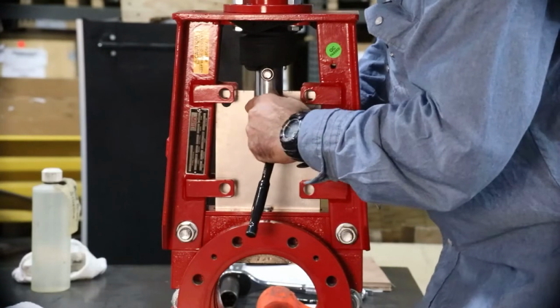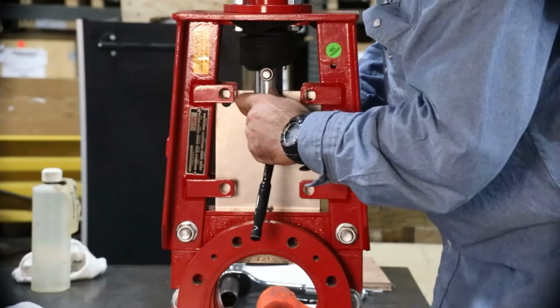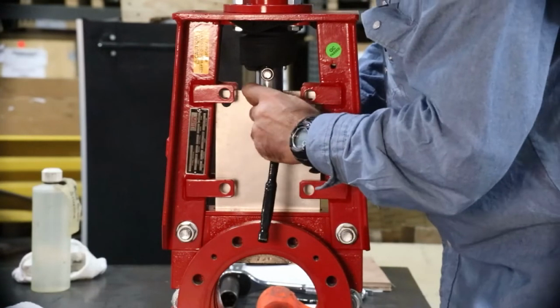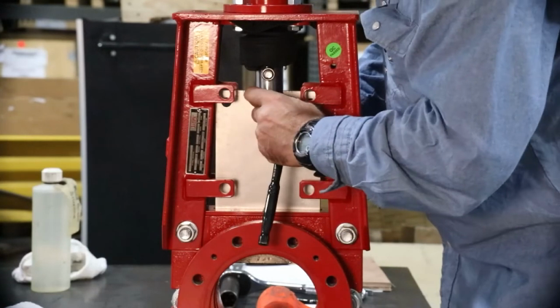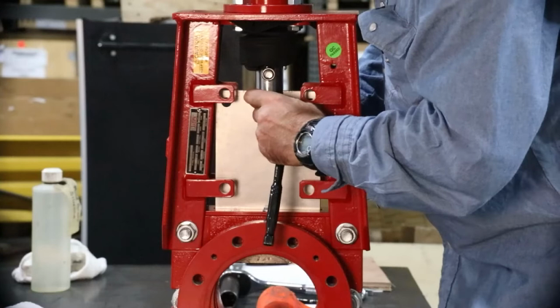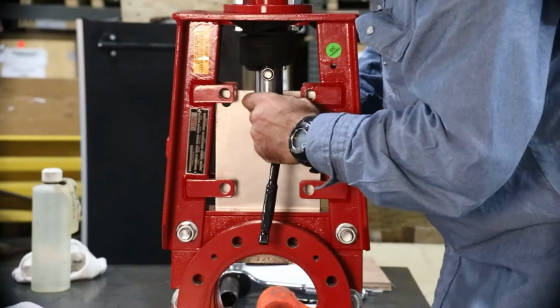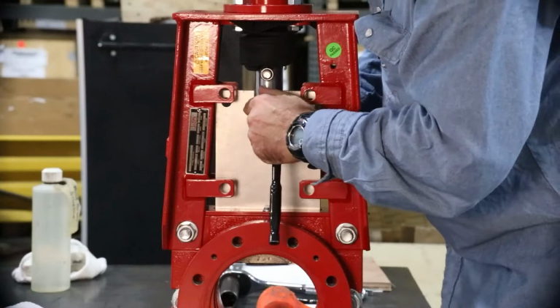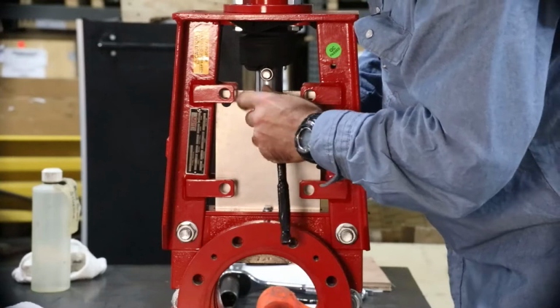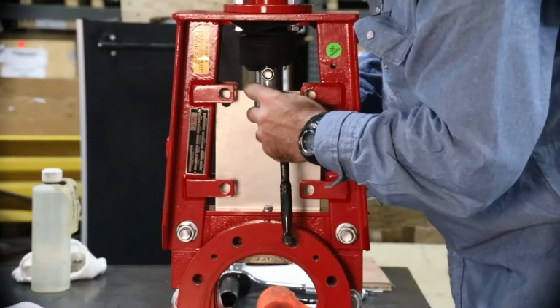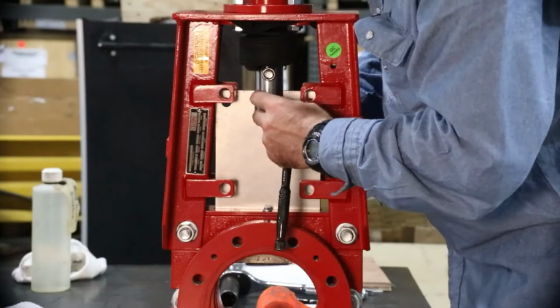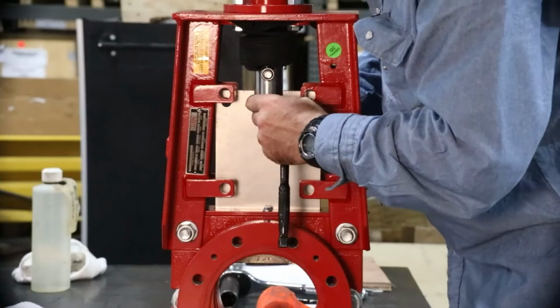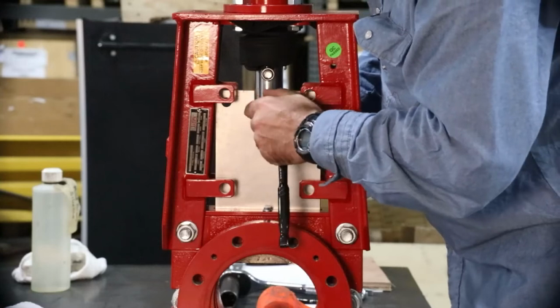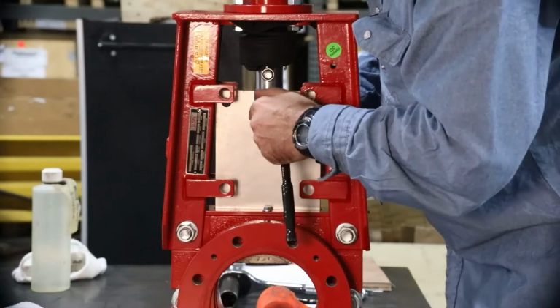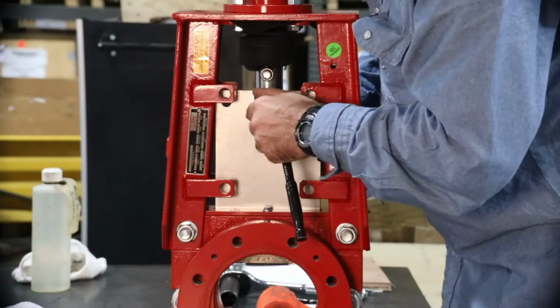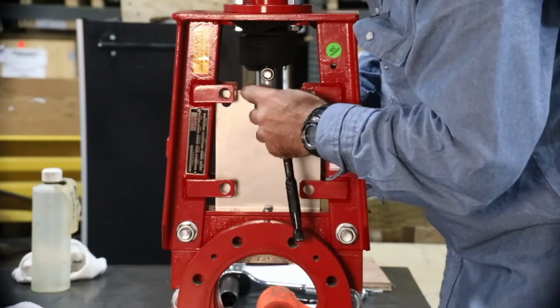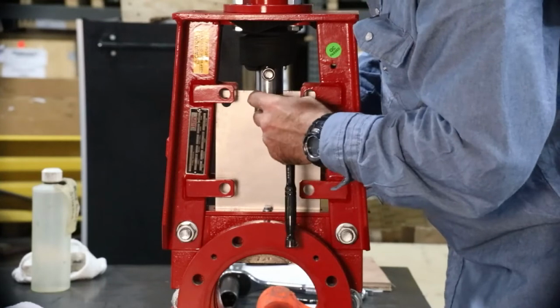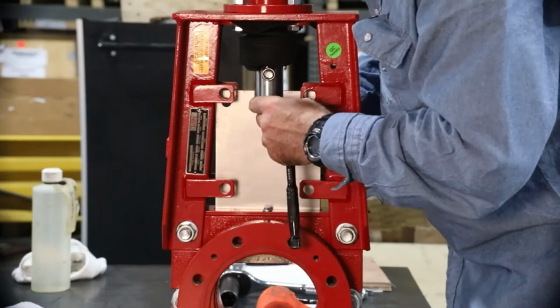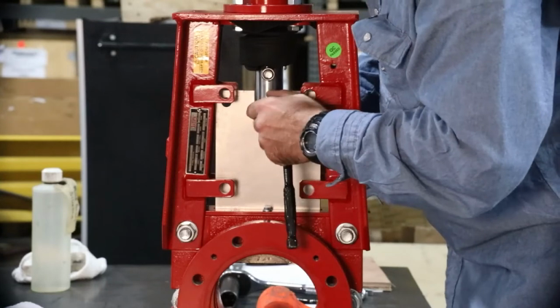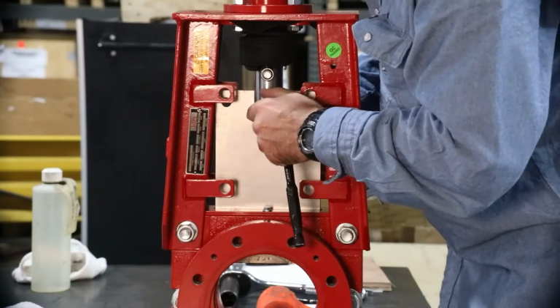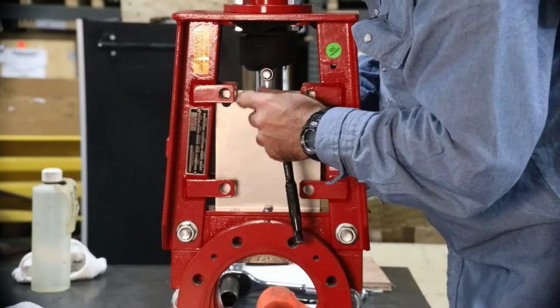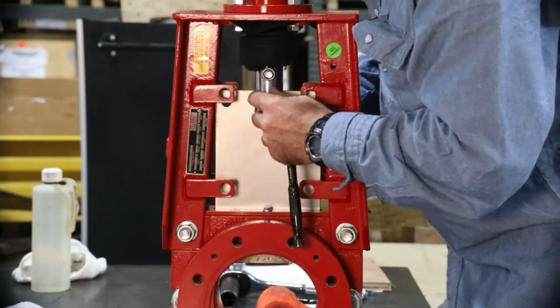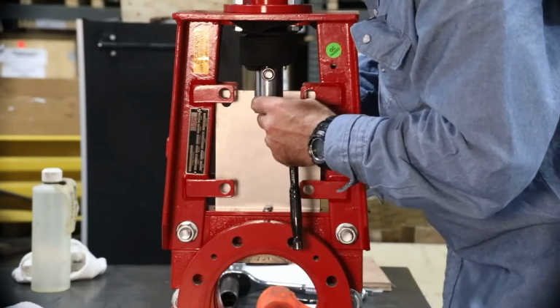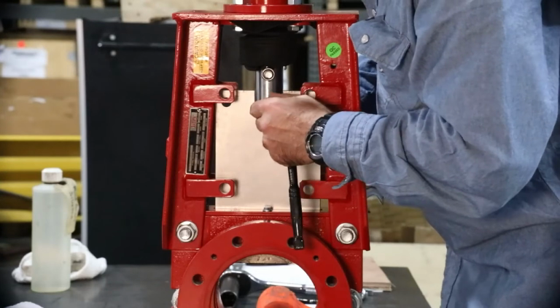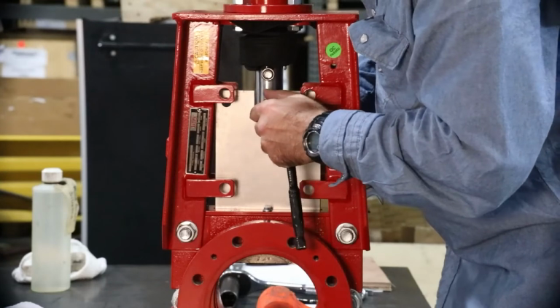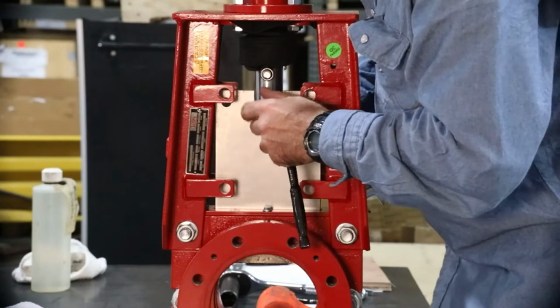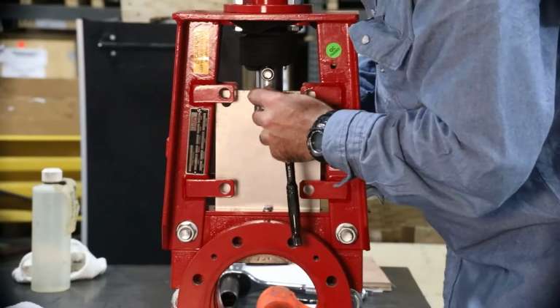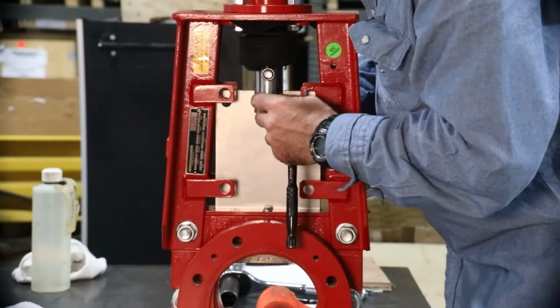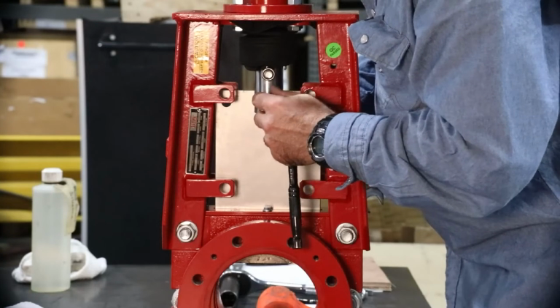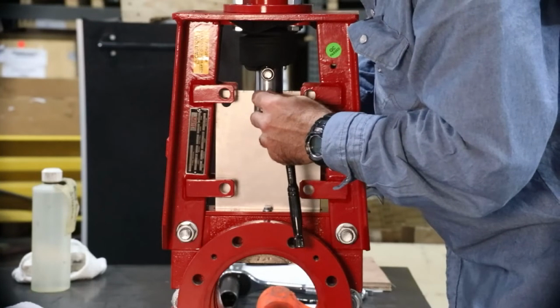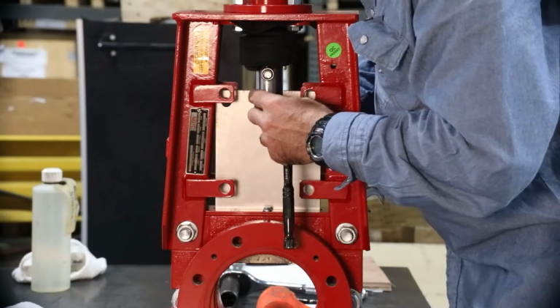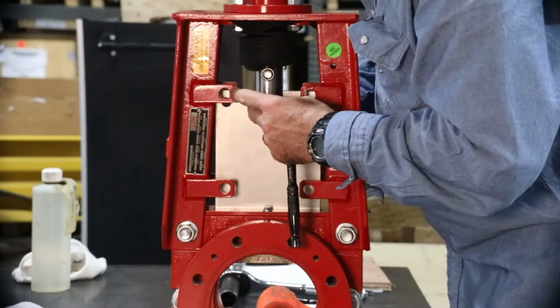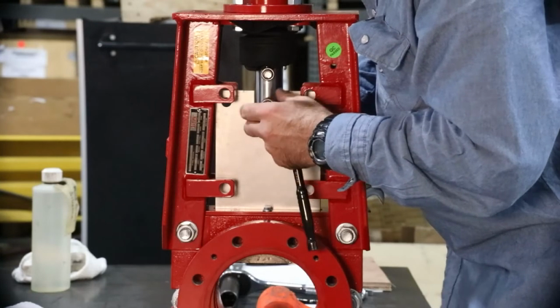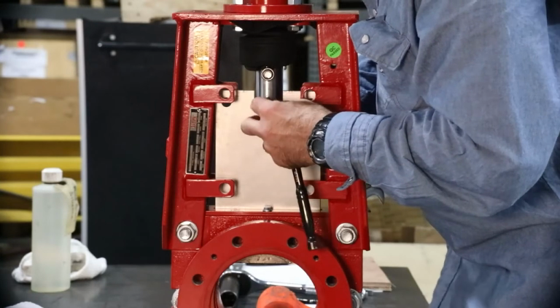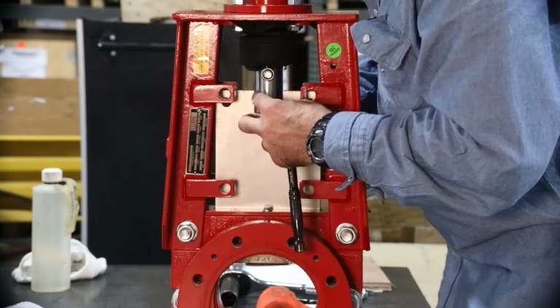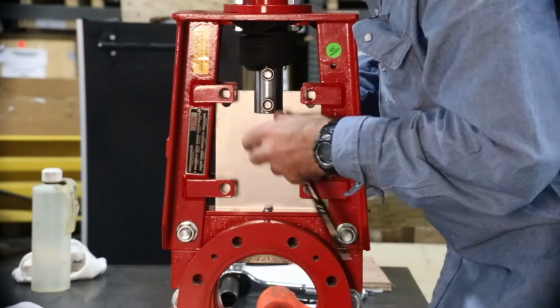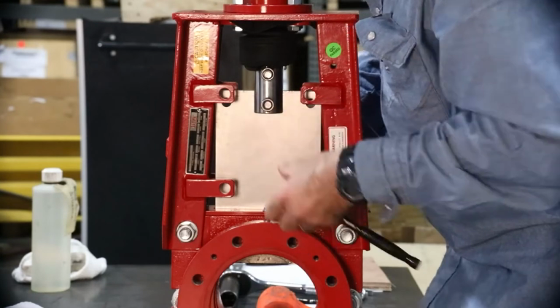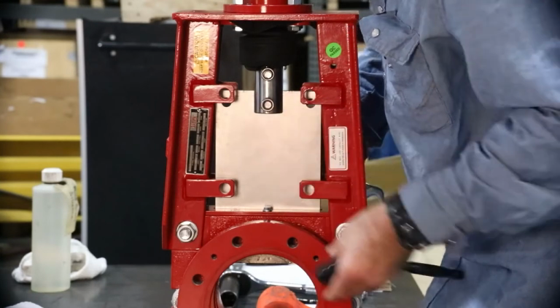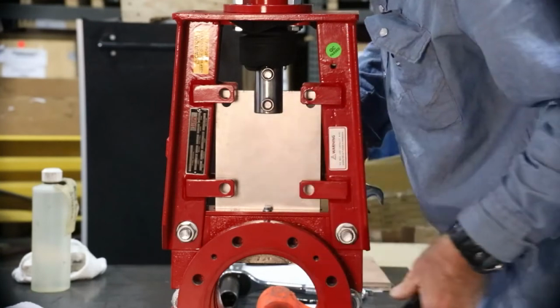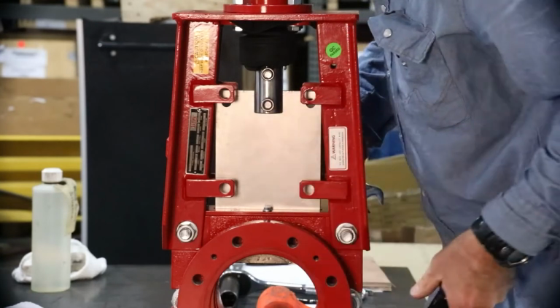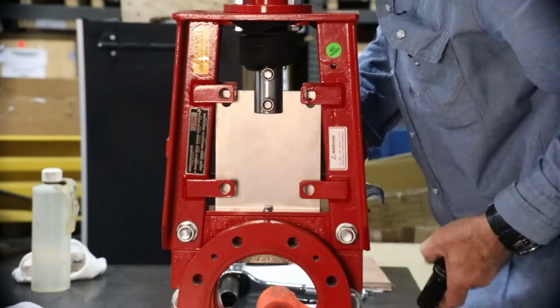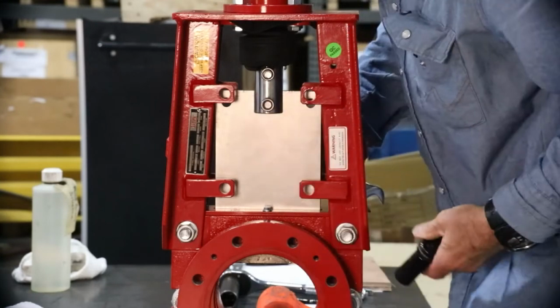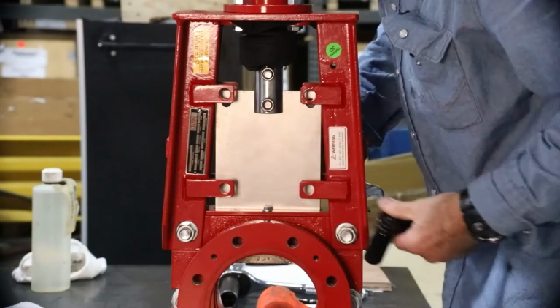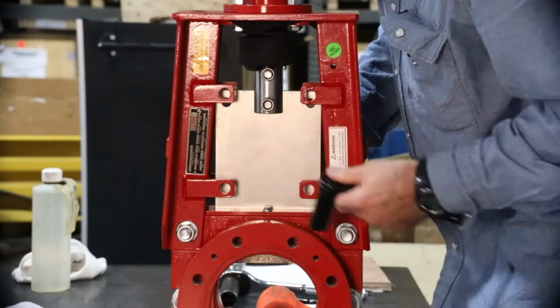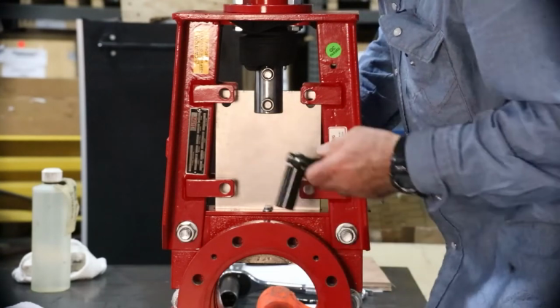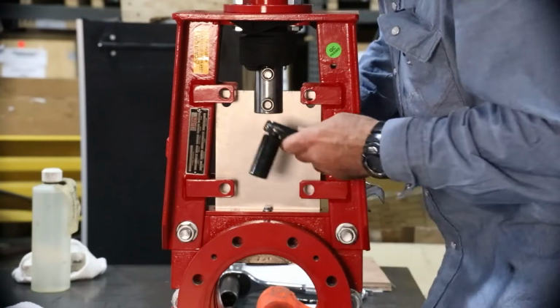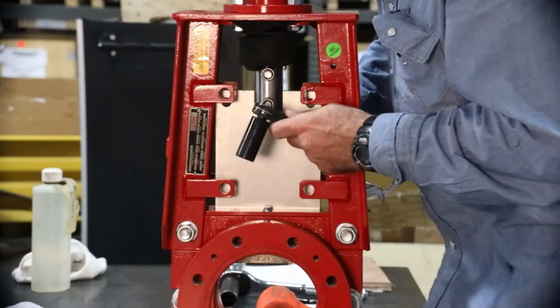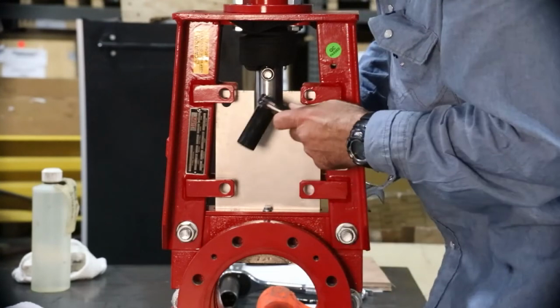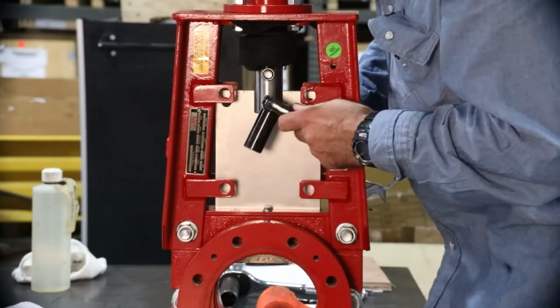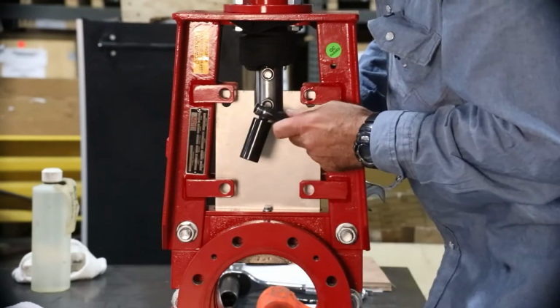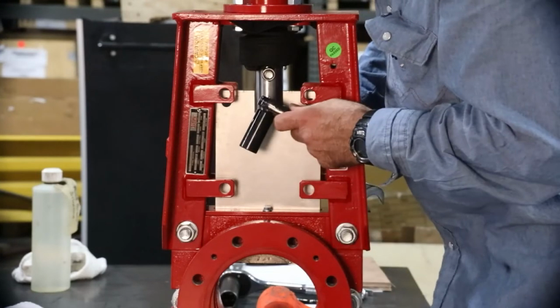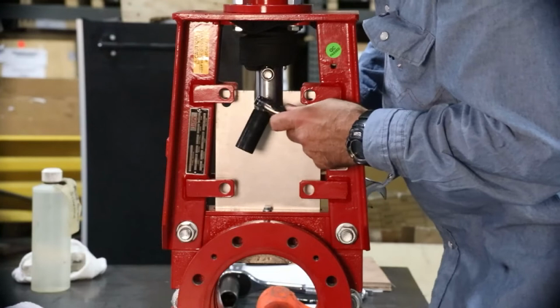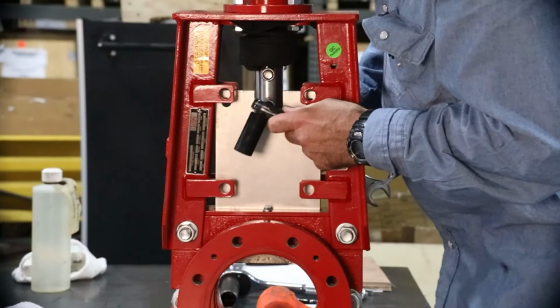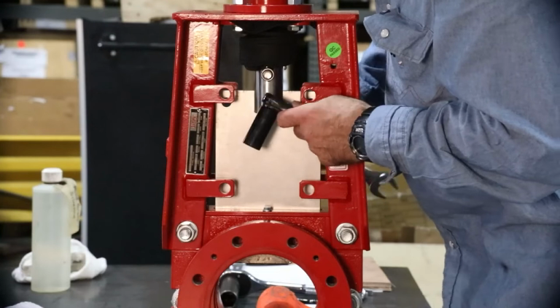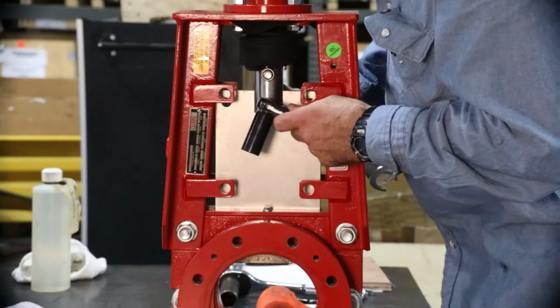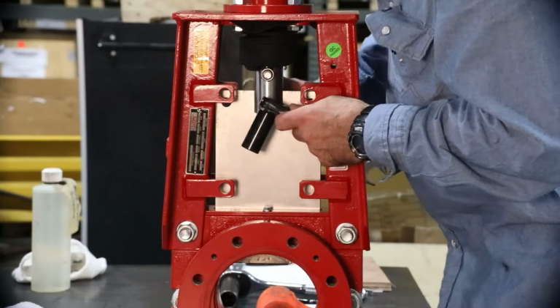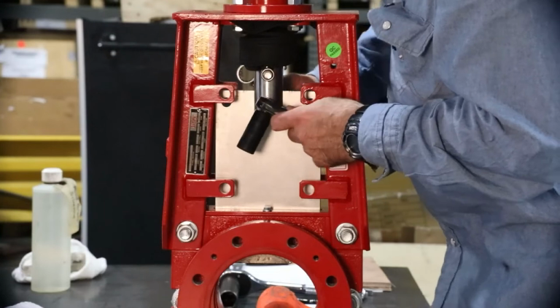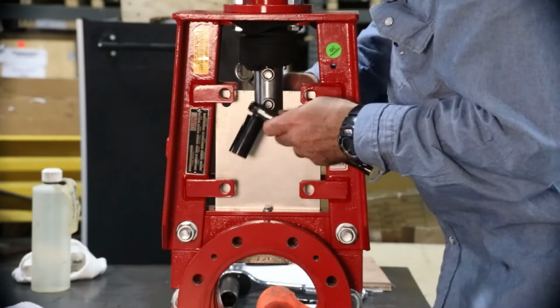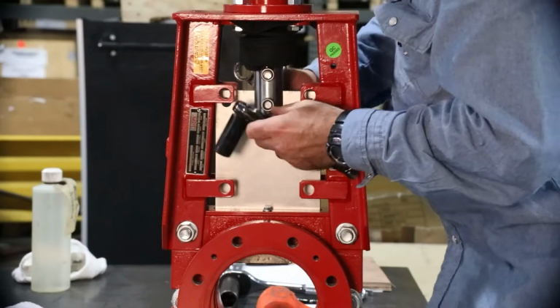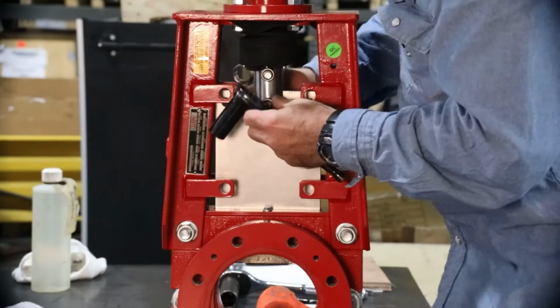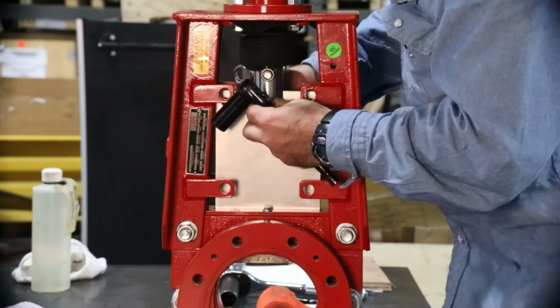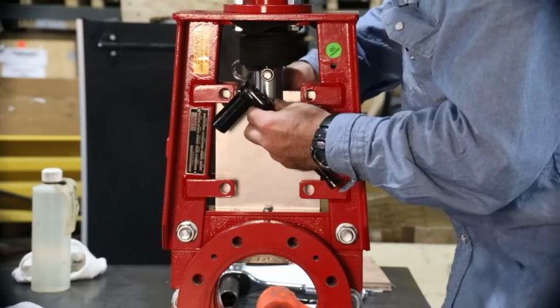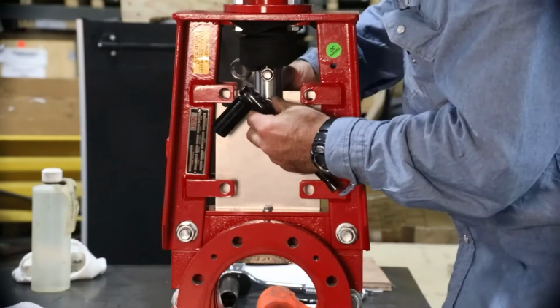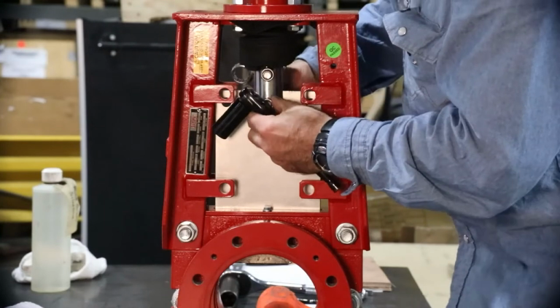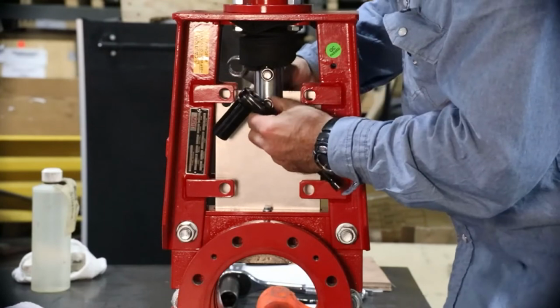Be sure the top works is properly supported before removing the upper body bolts that secure the top works in place.